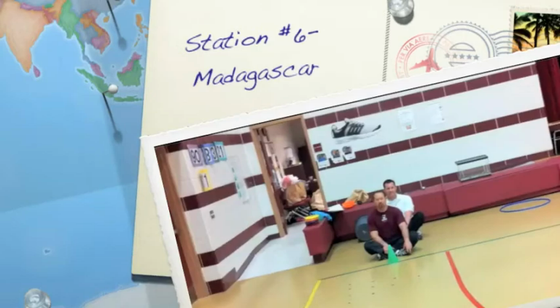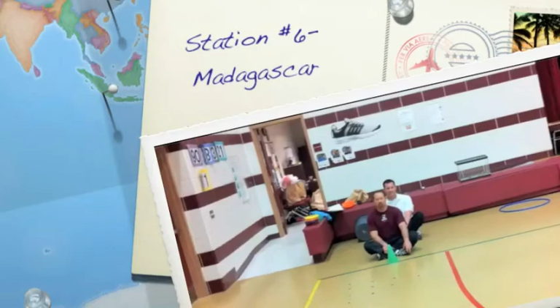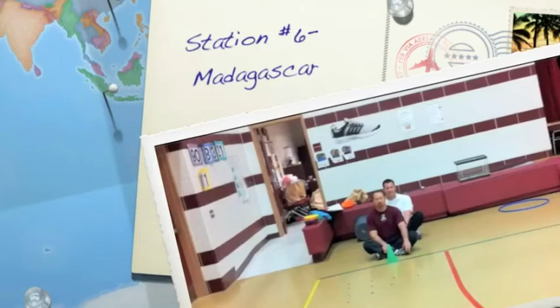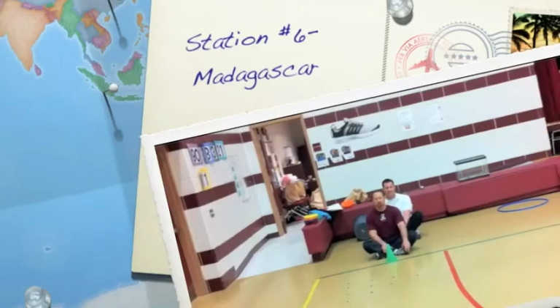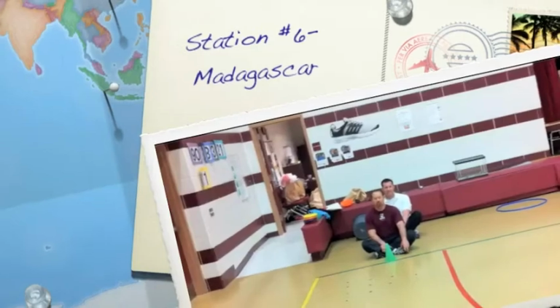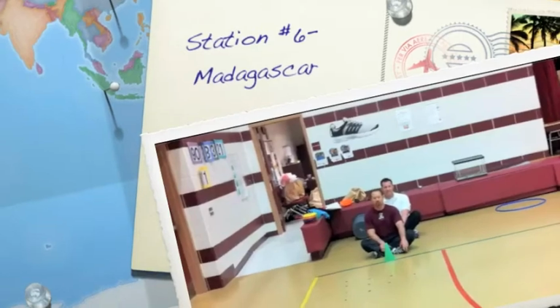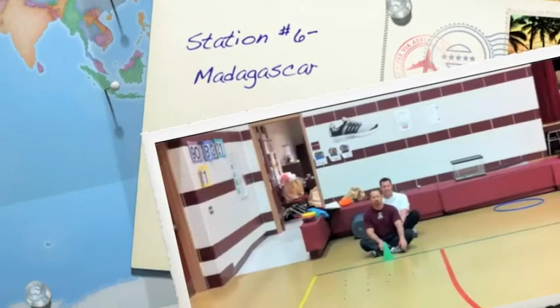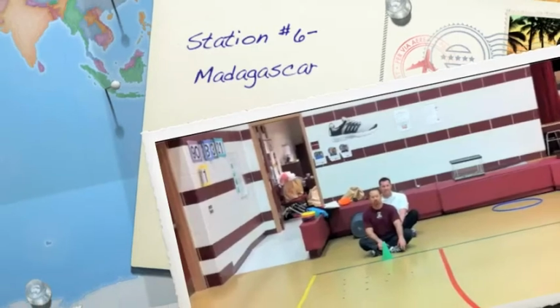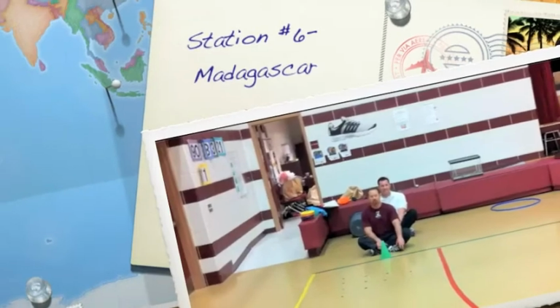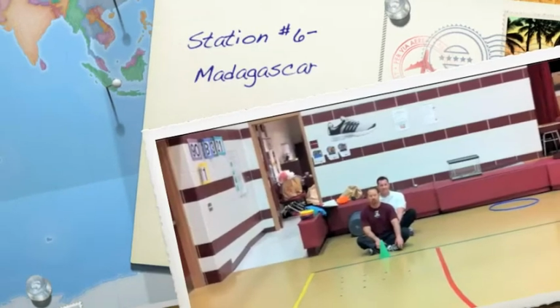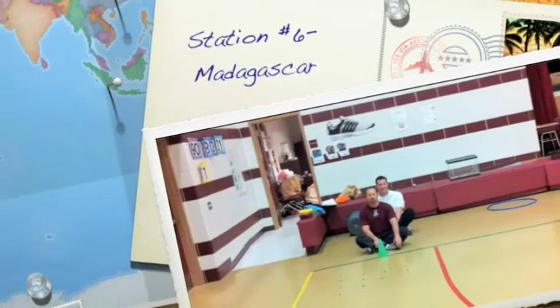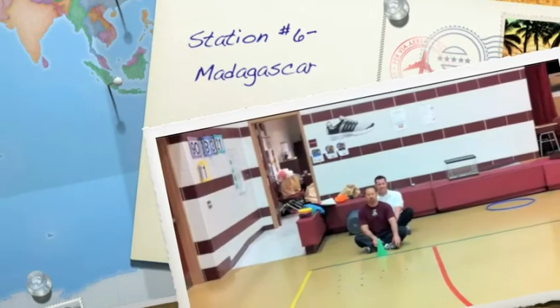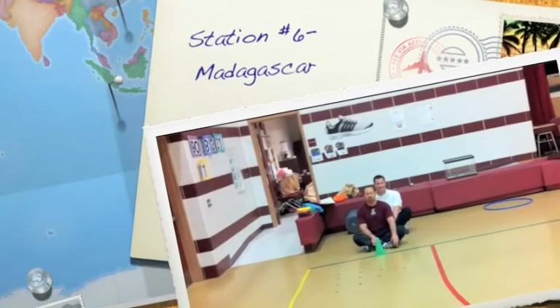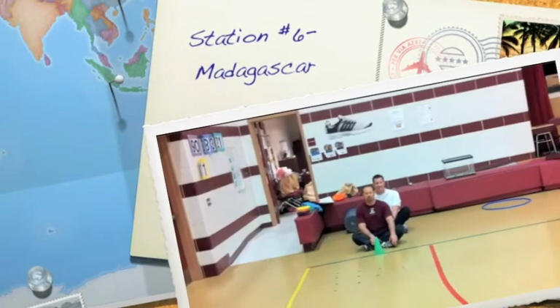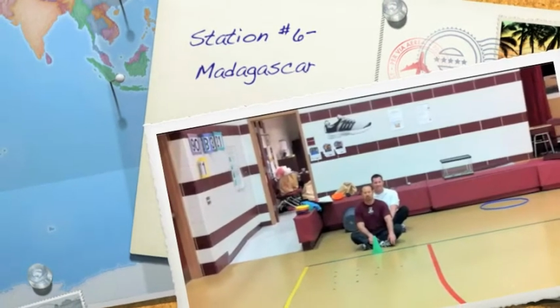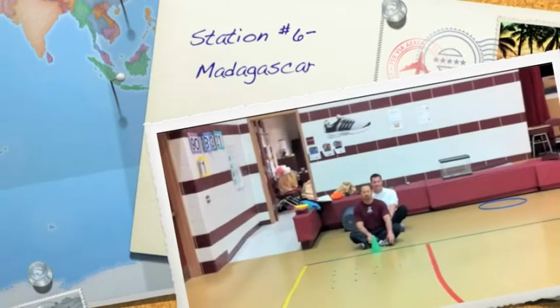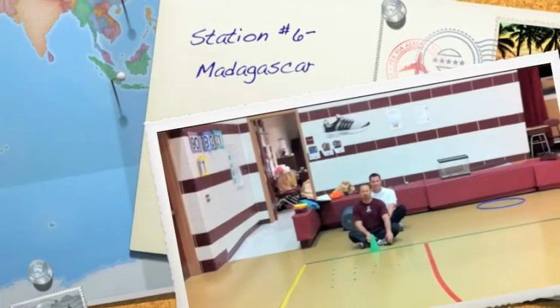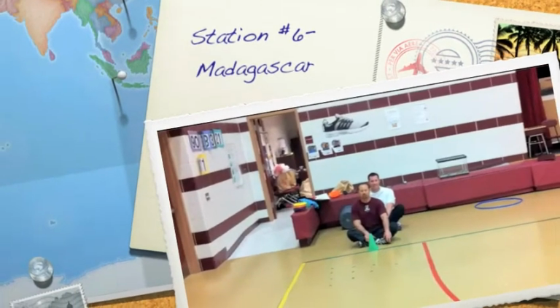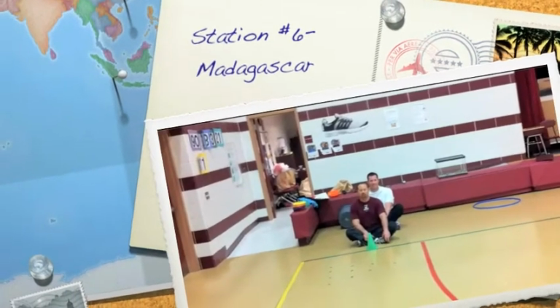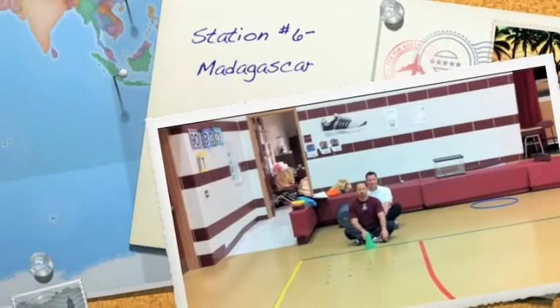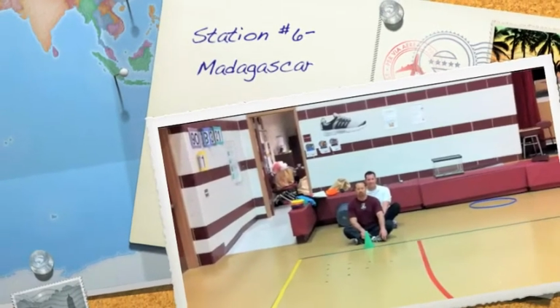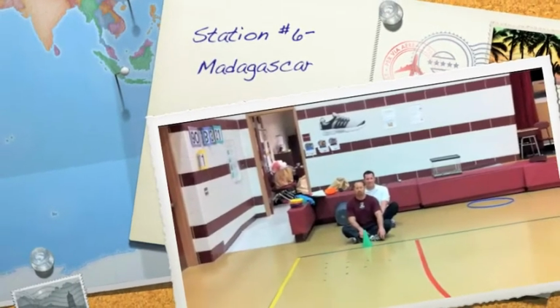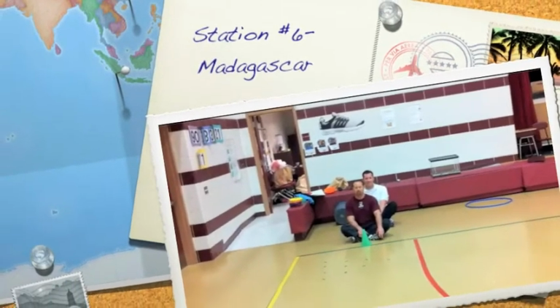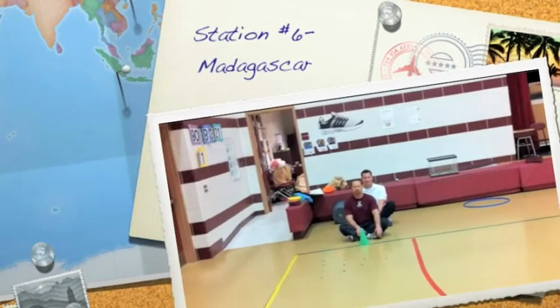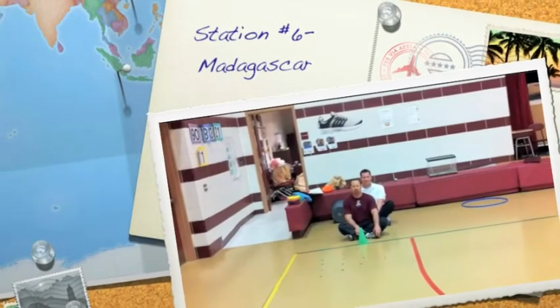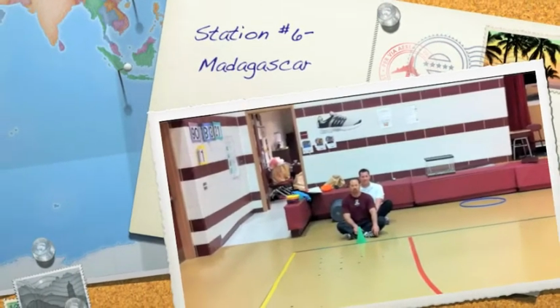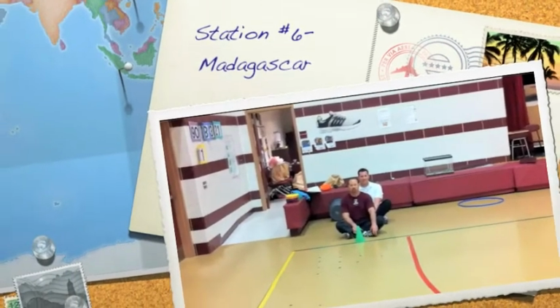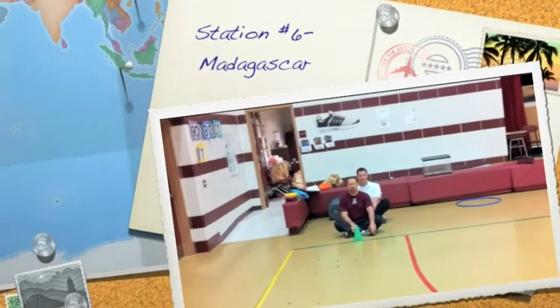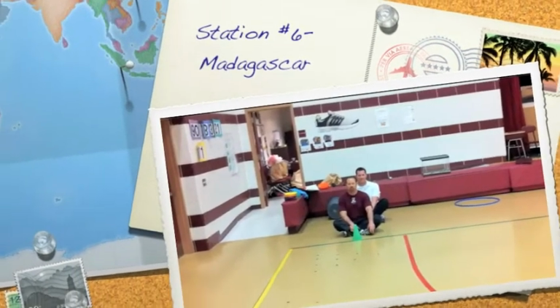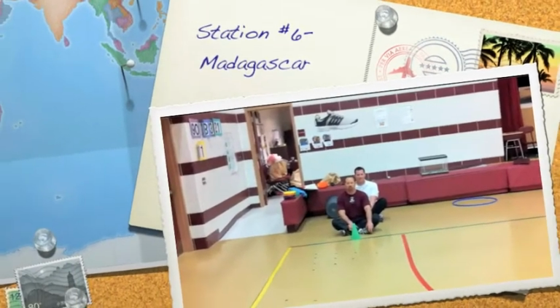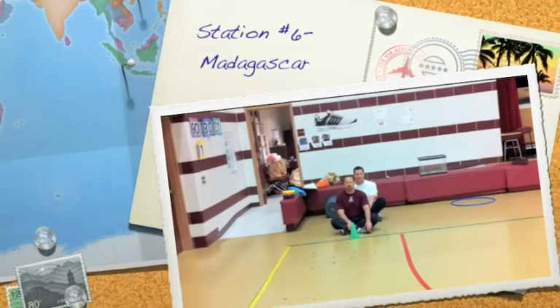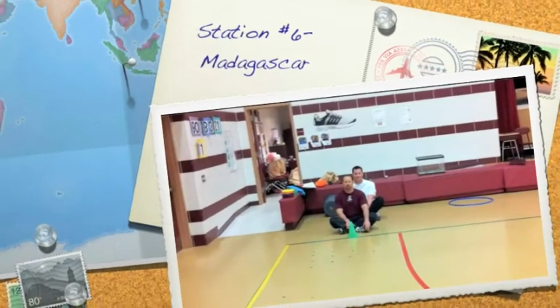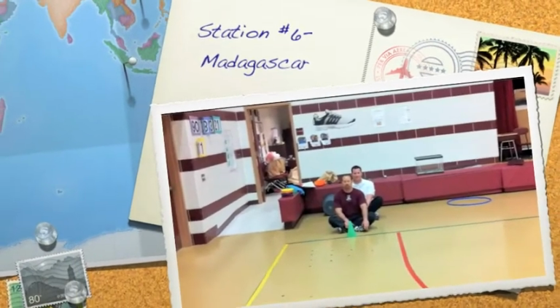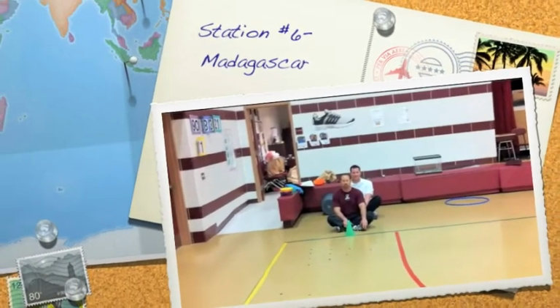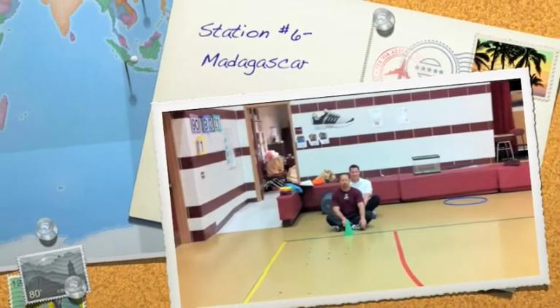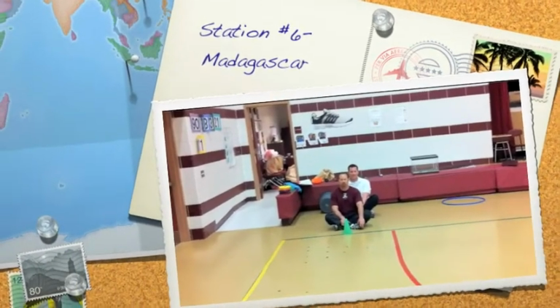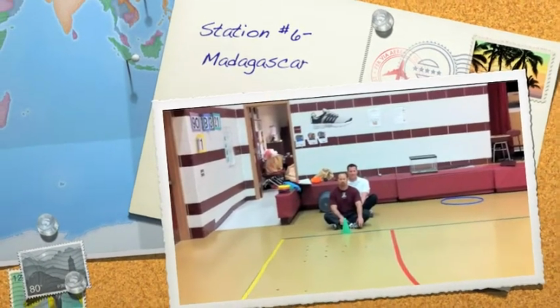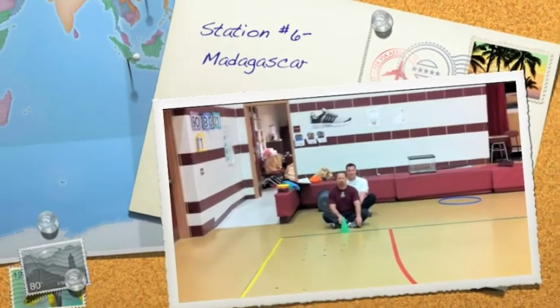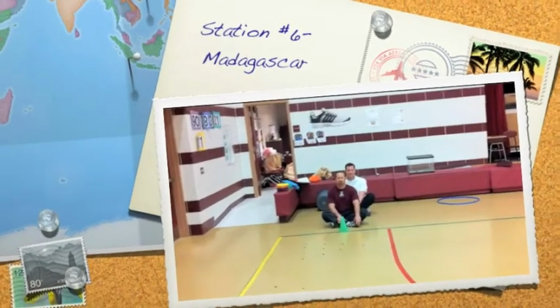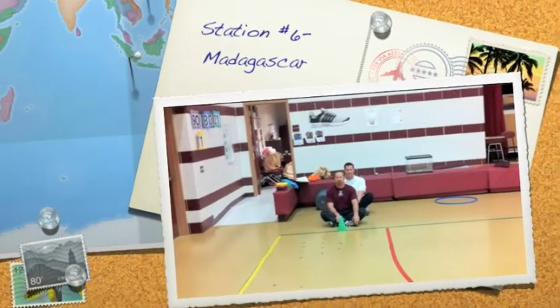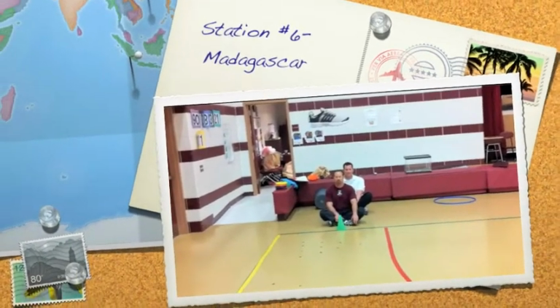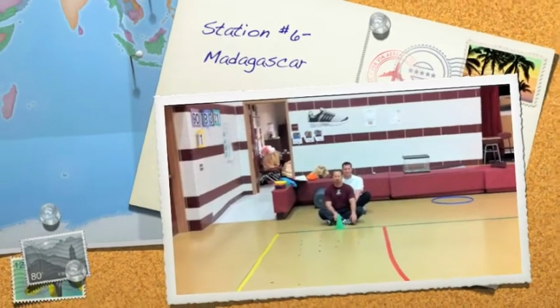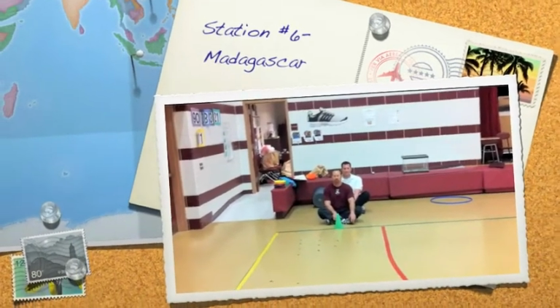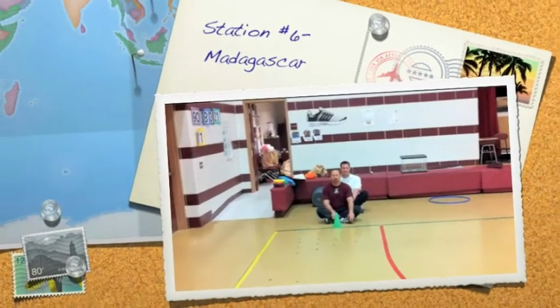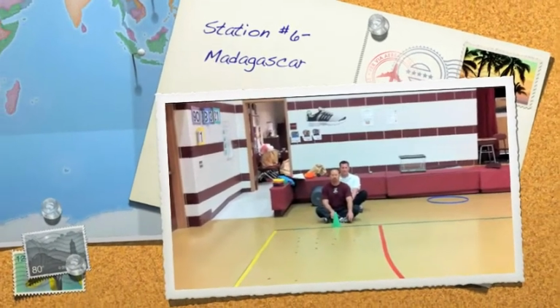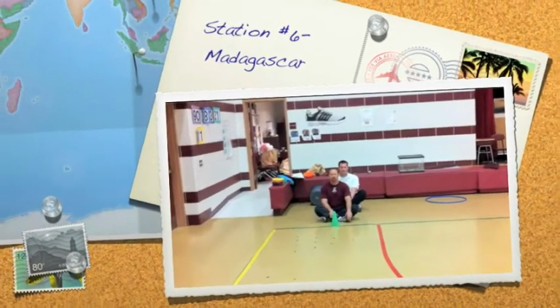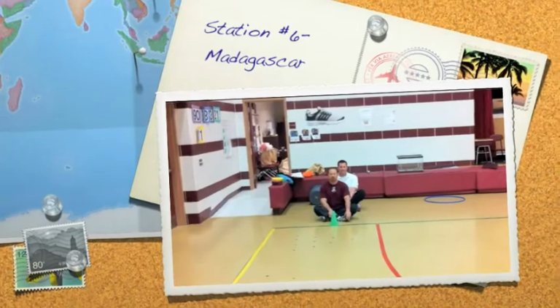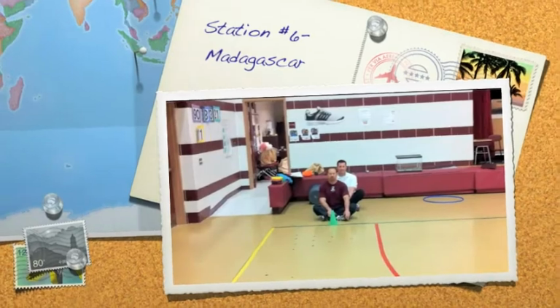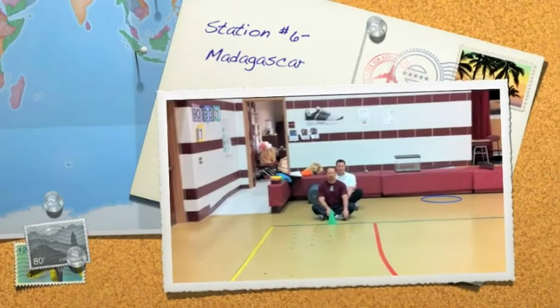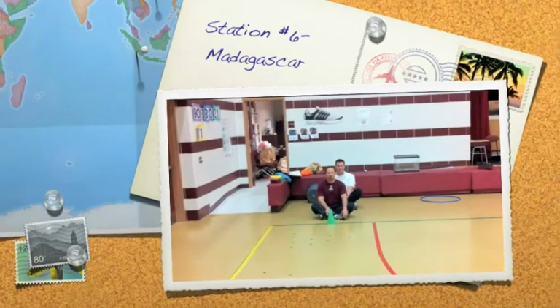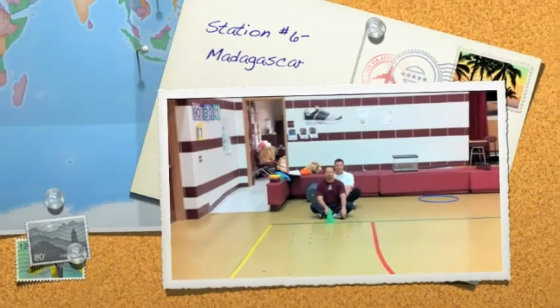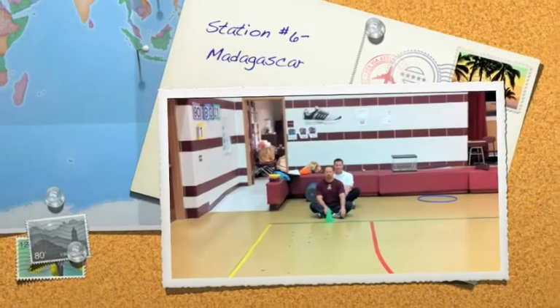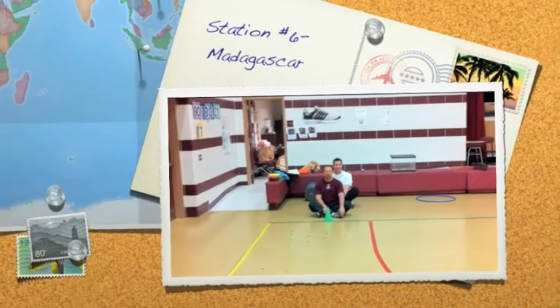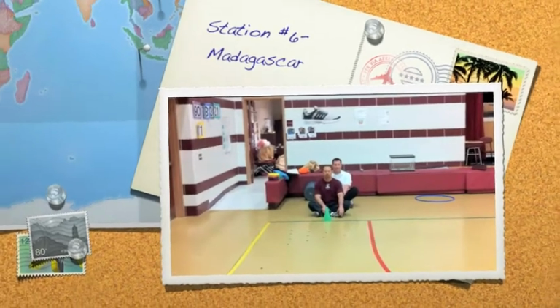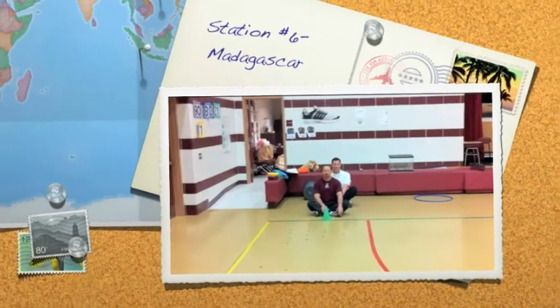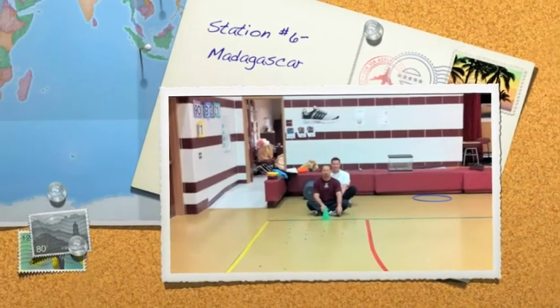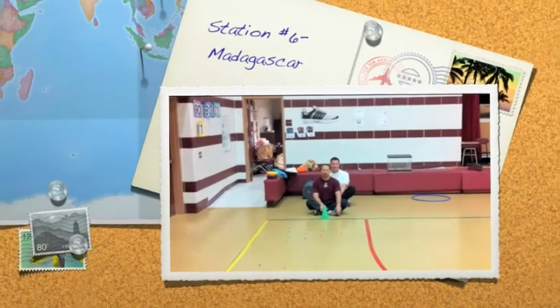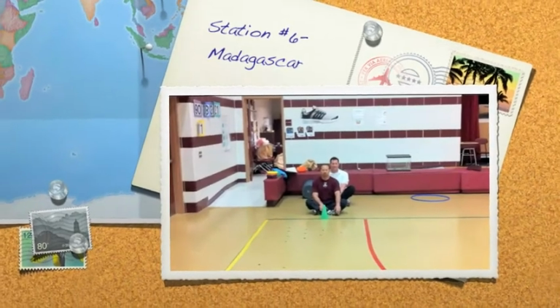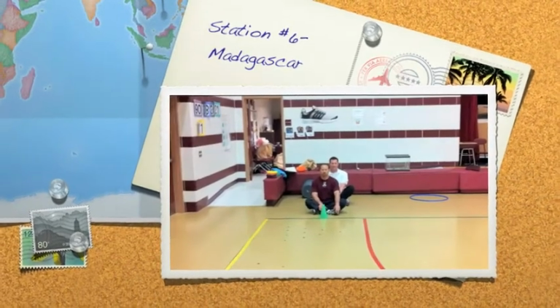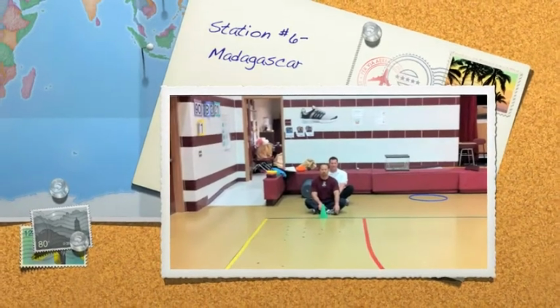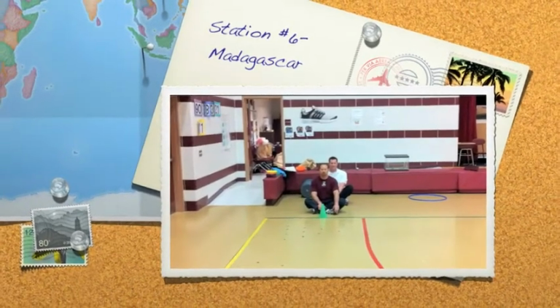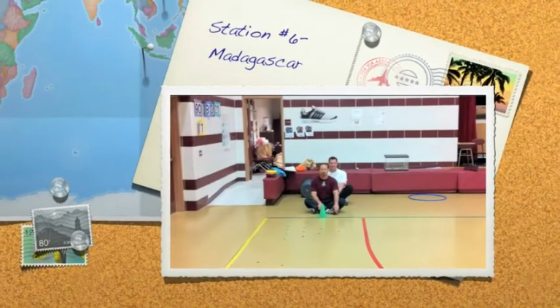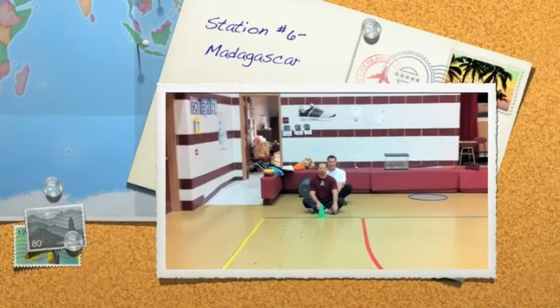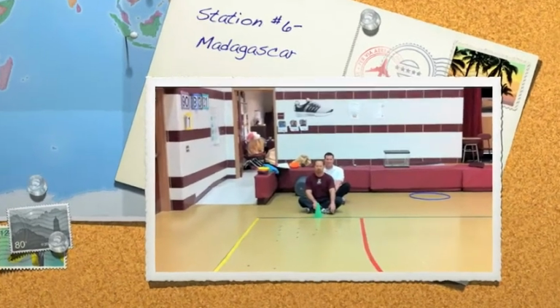Alright boys and girls, here is your Madagascar relay station. We have Mr. C and Mr. Twaddle all set, ready for some instruction.